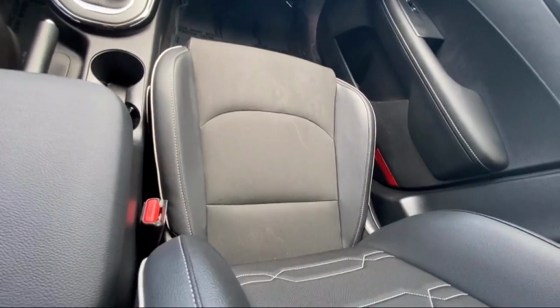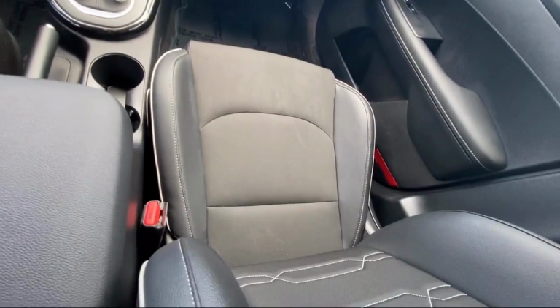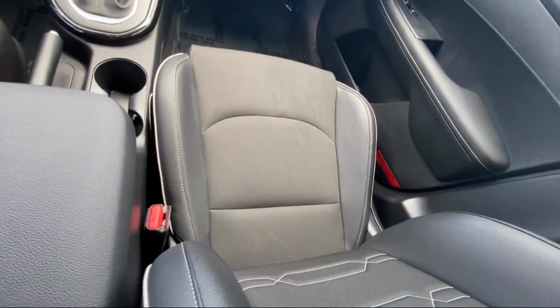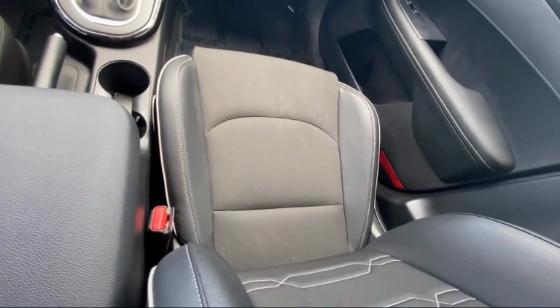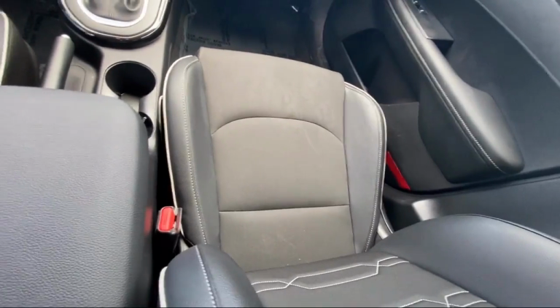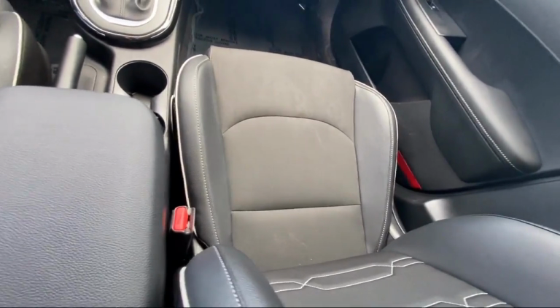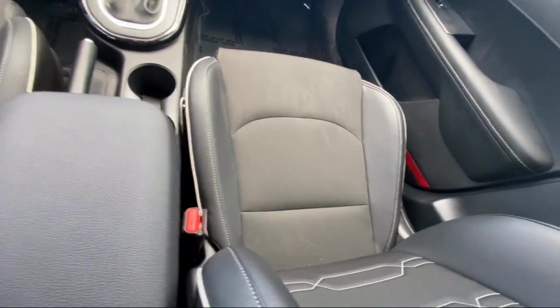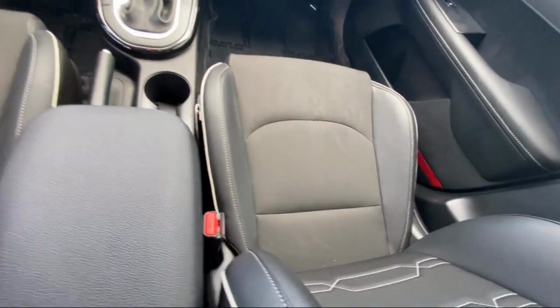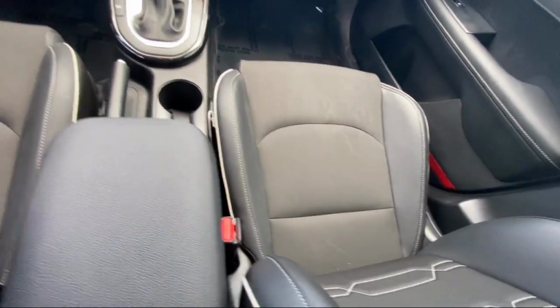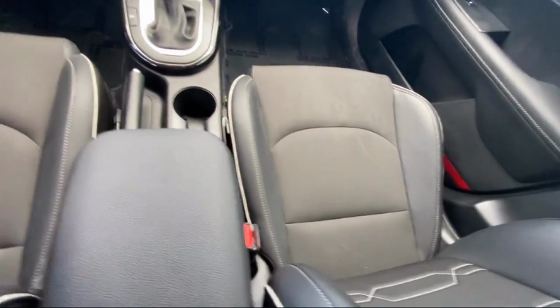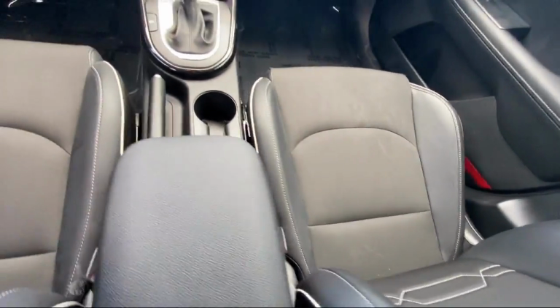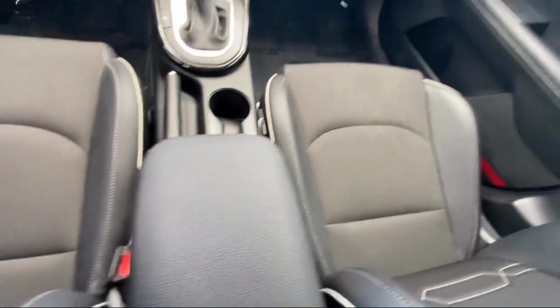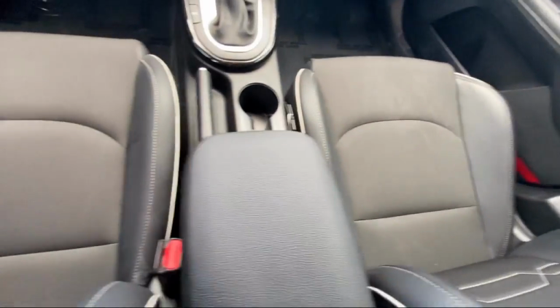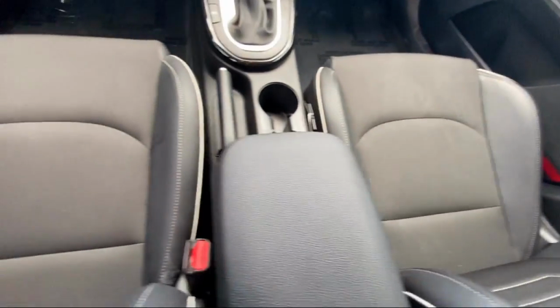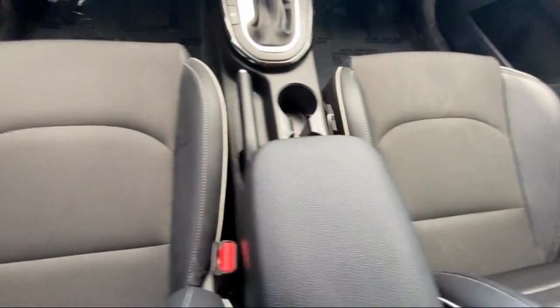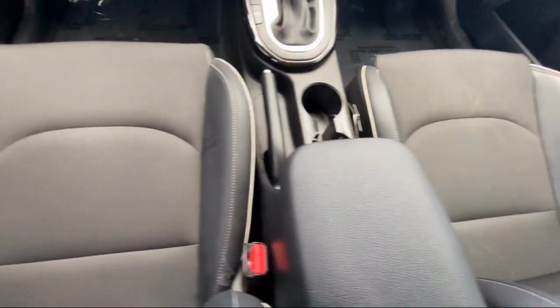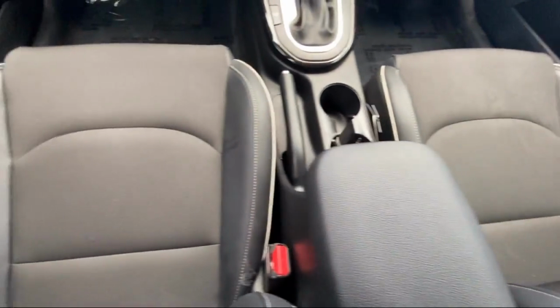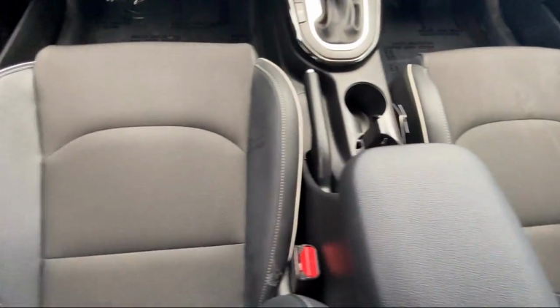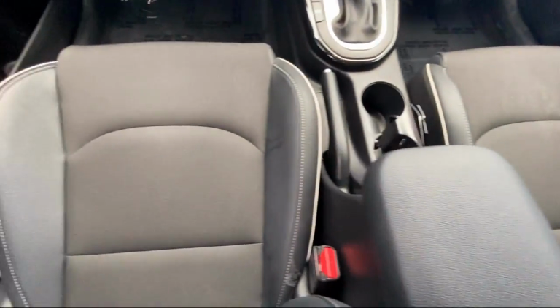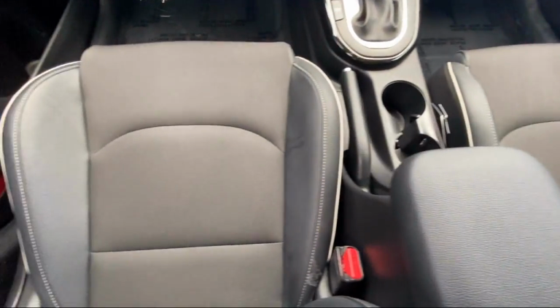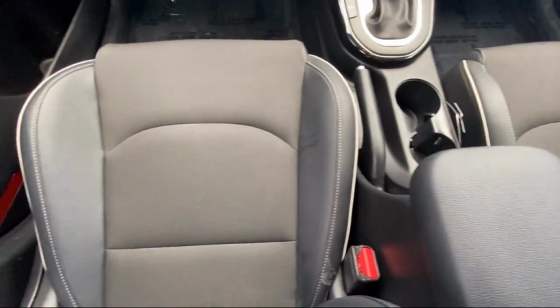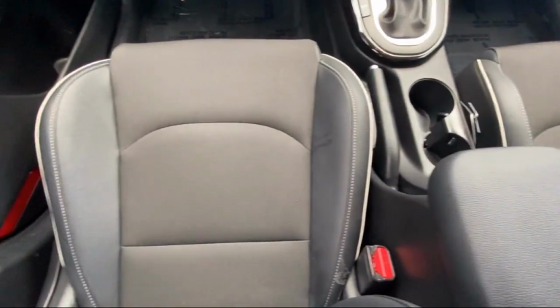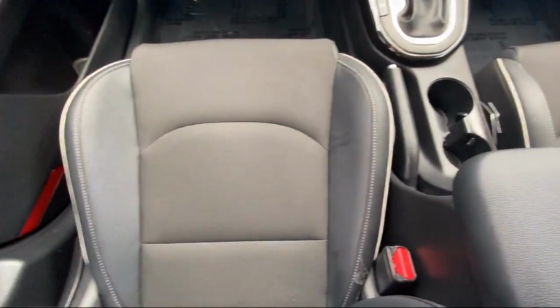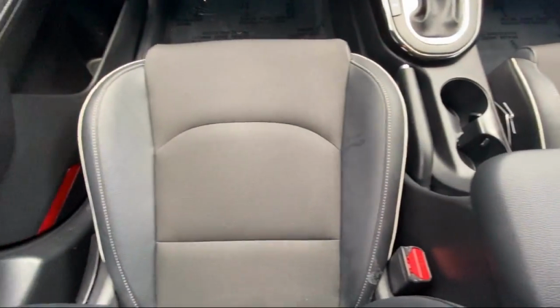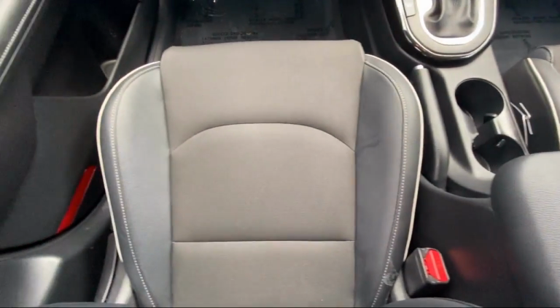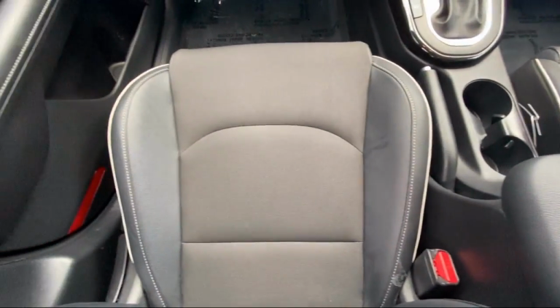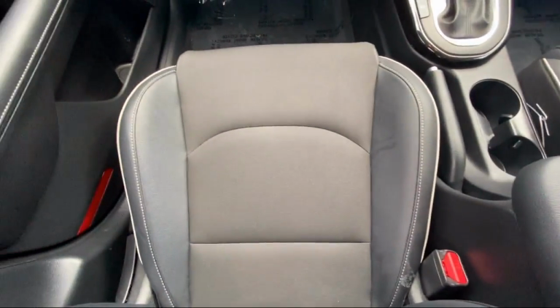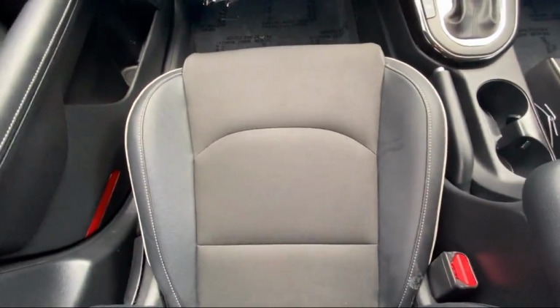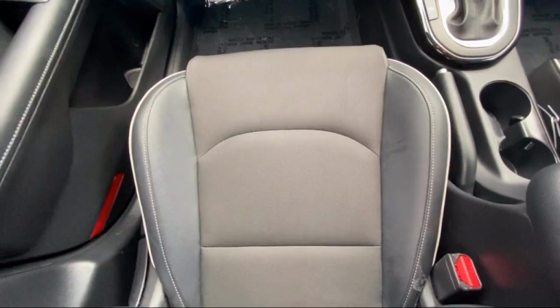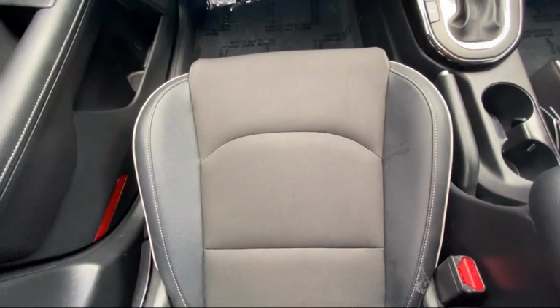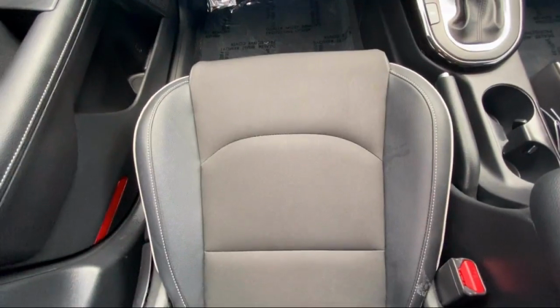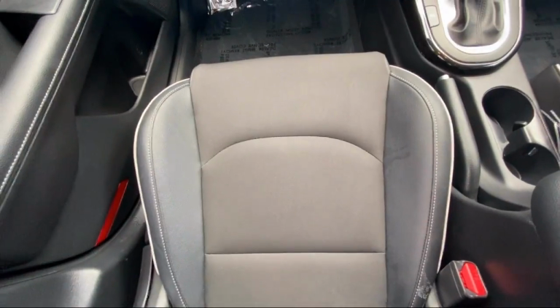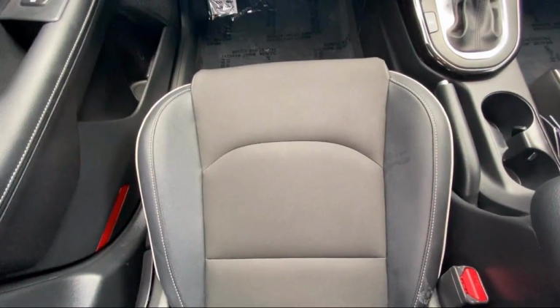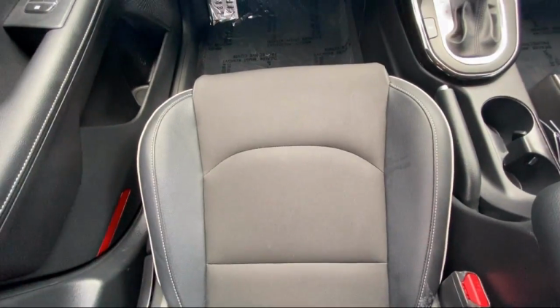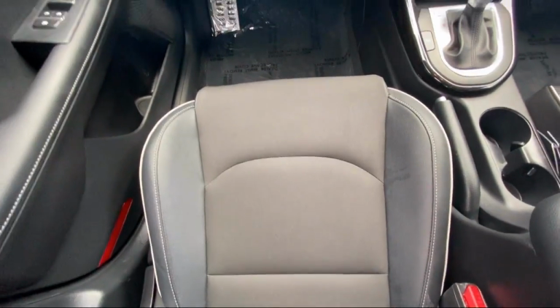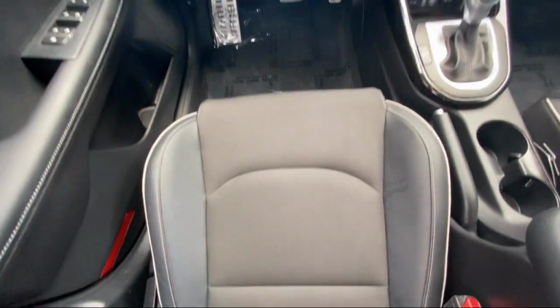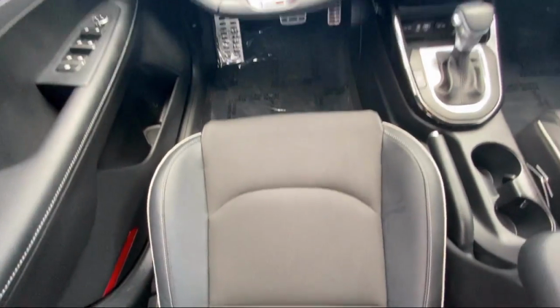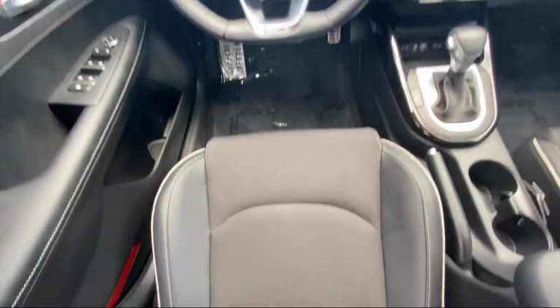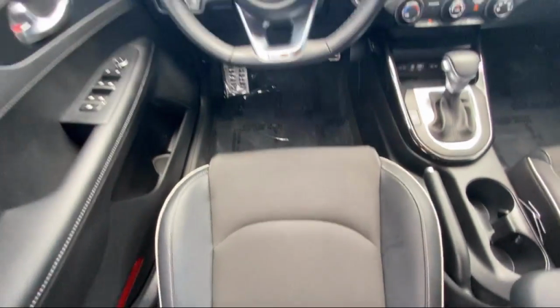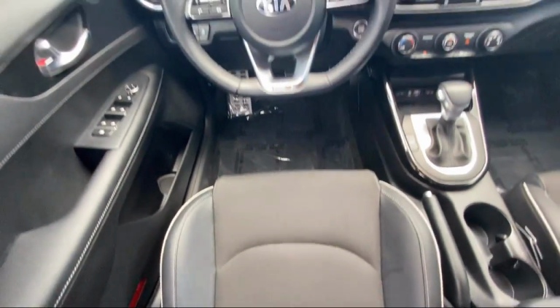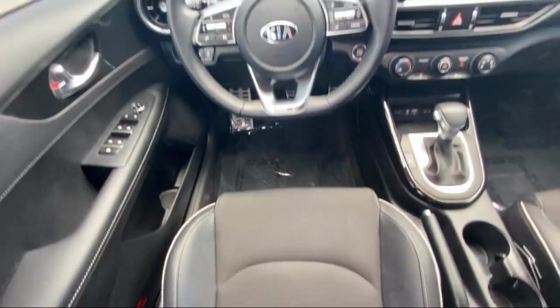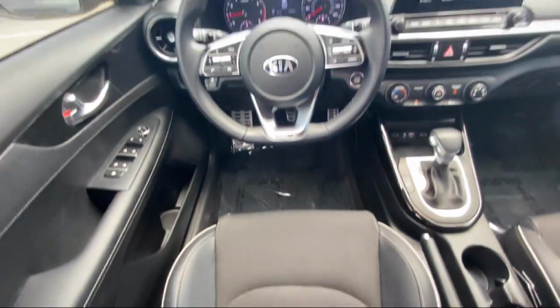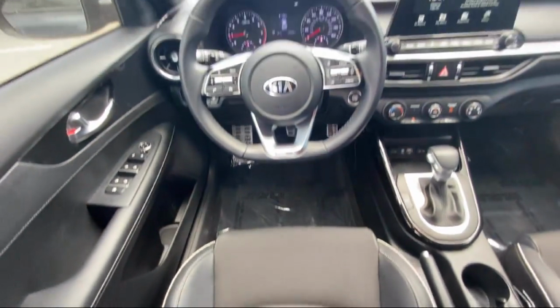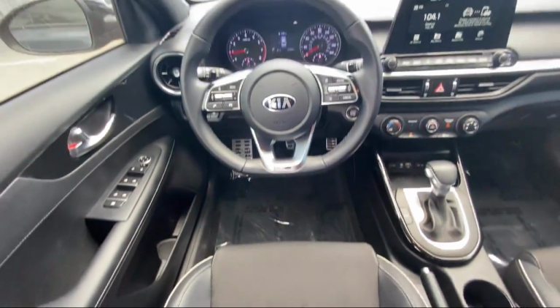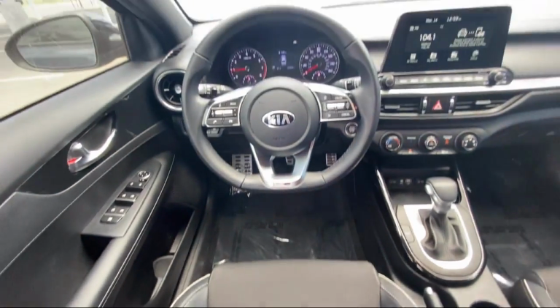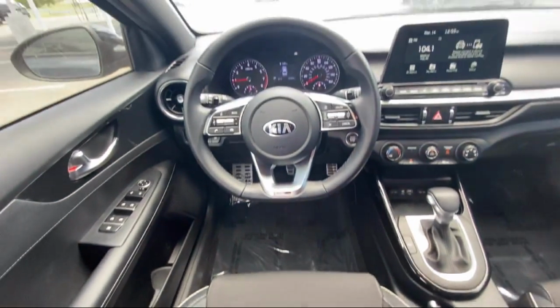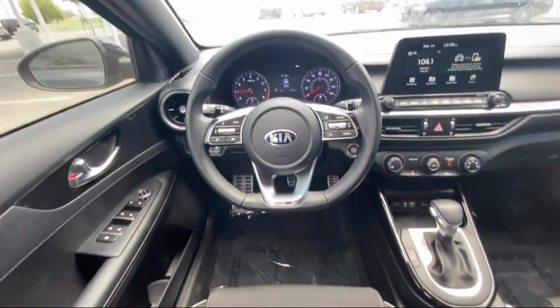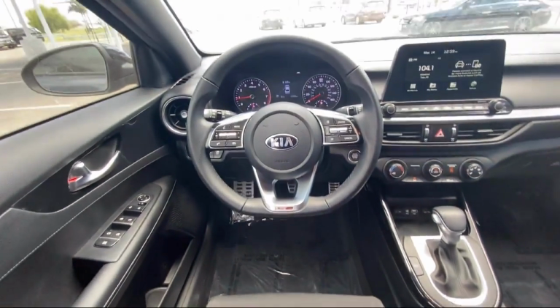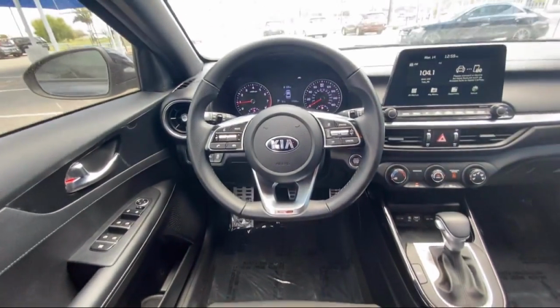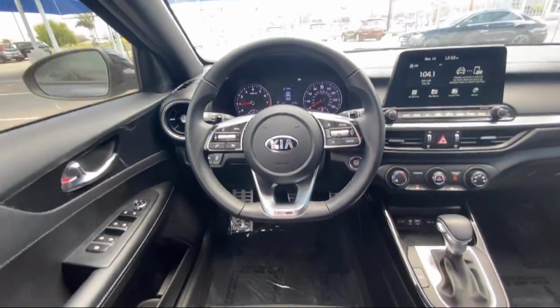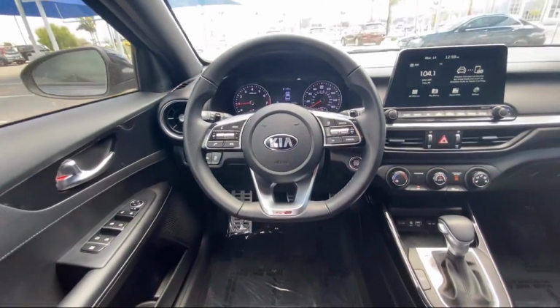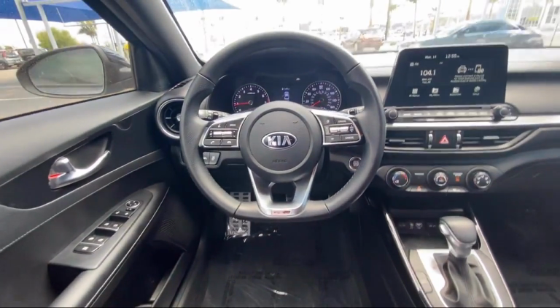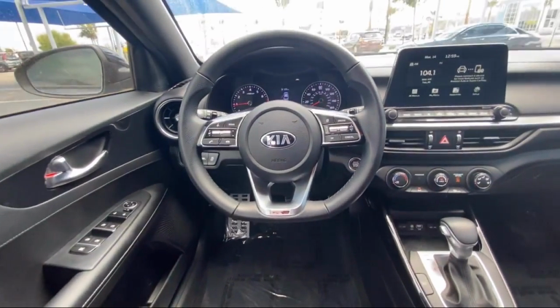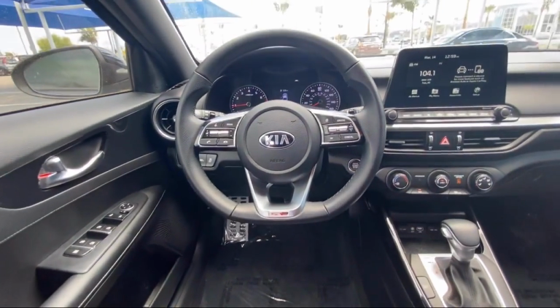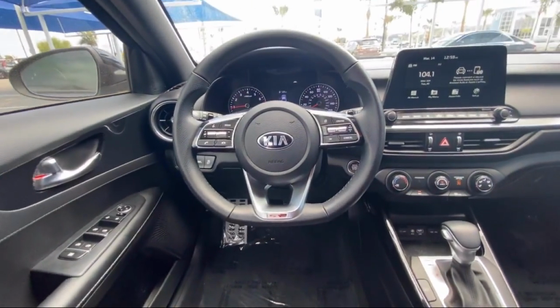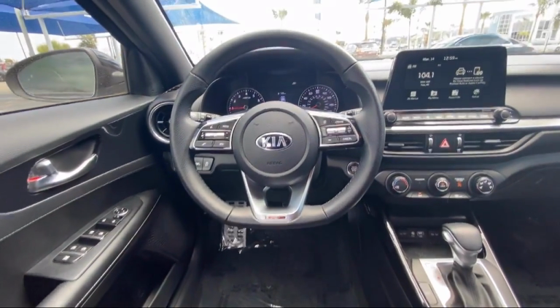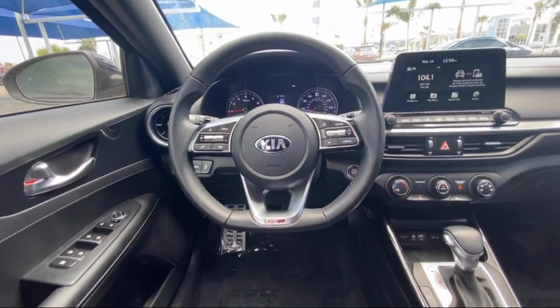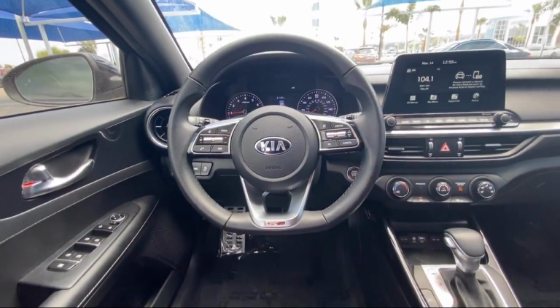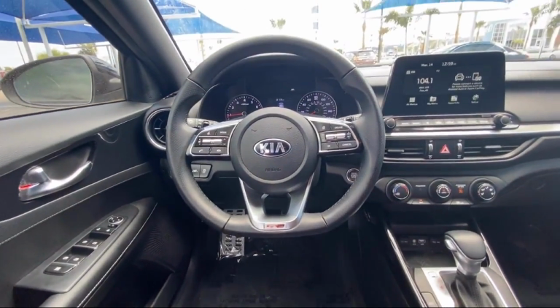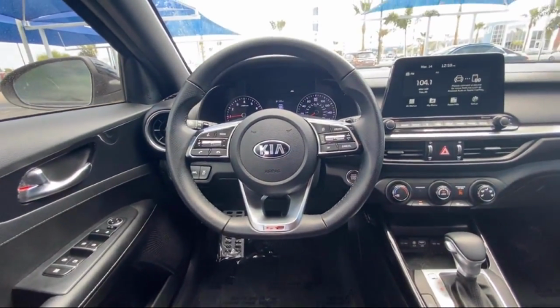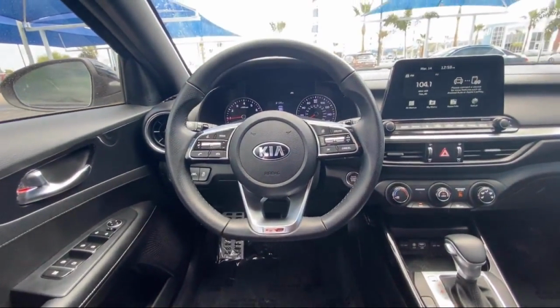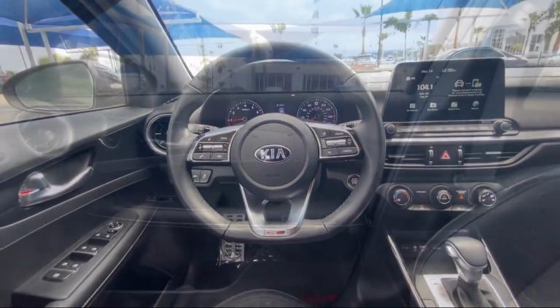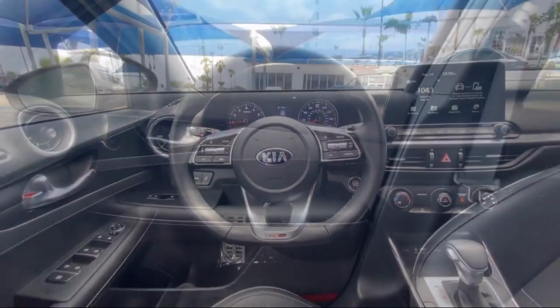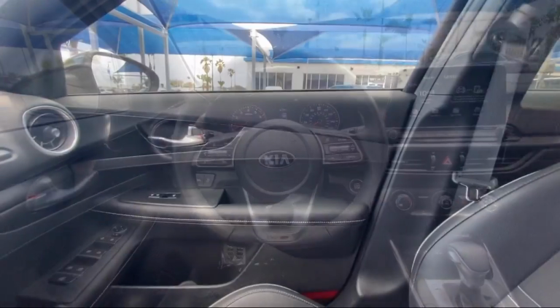If you're in the market for a vehicle or need service of any kind, come visit us today. Clarkknapp Honda — Simply better.